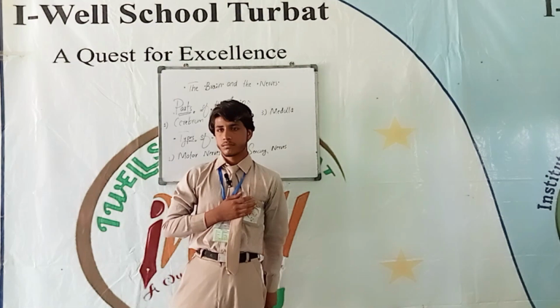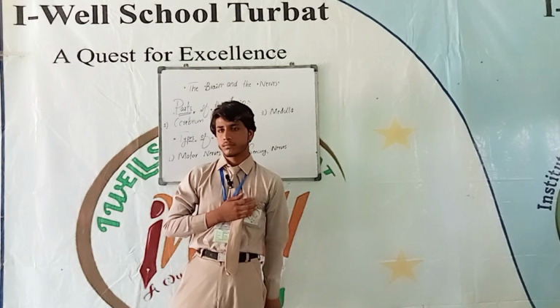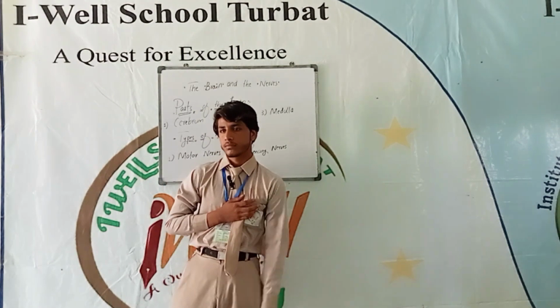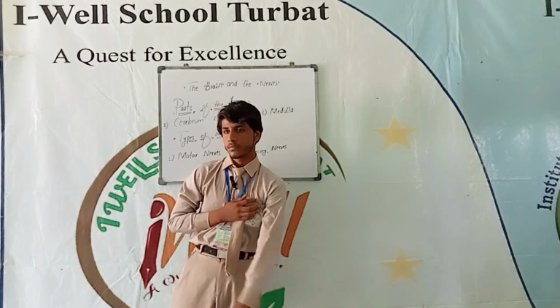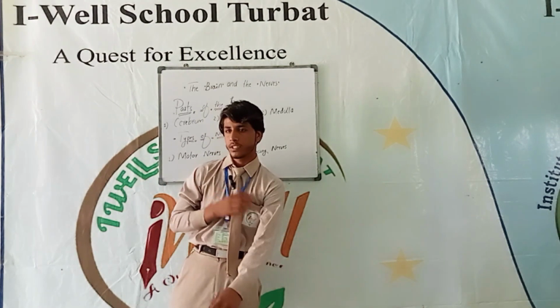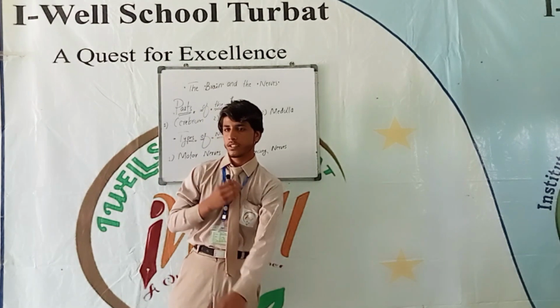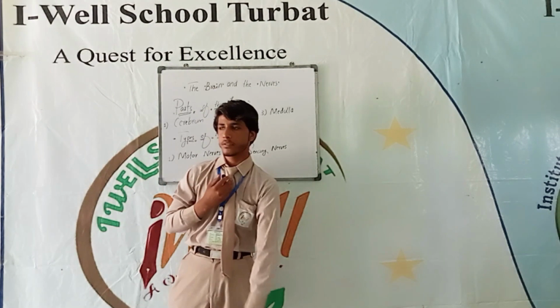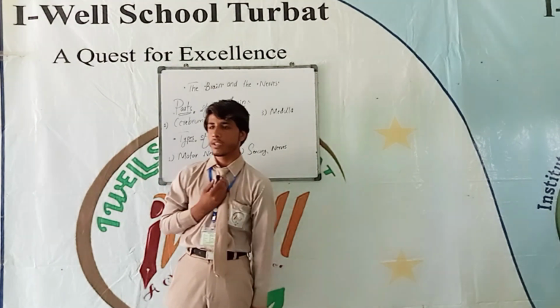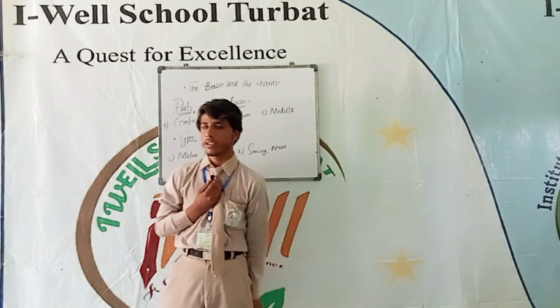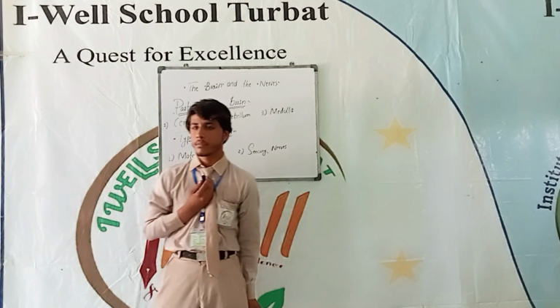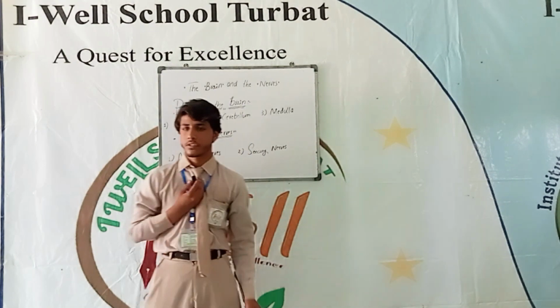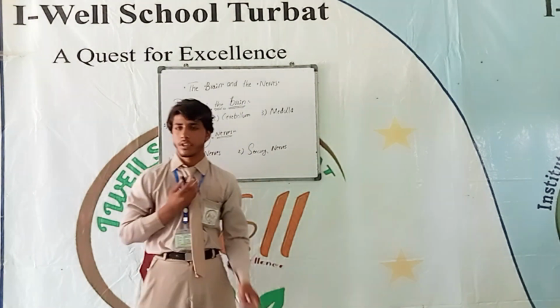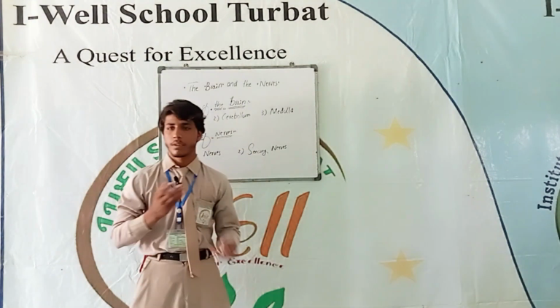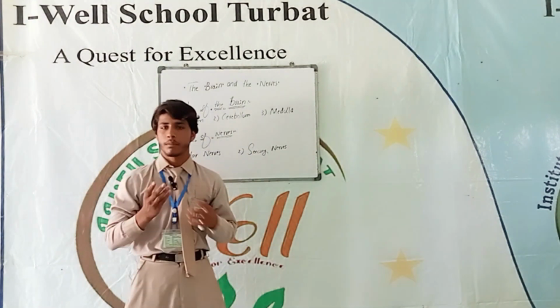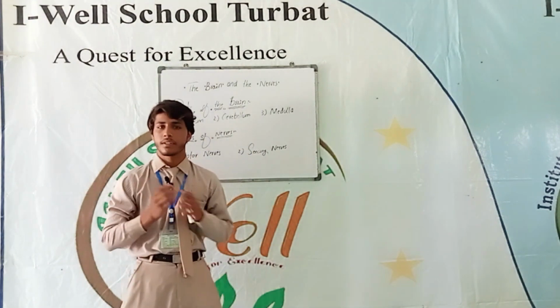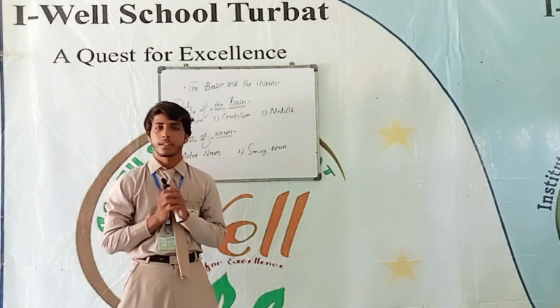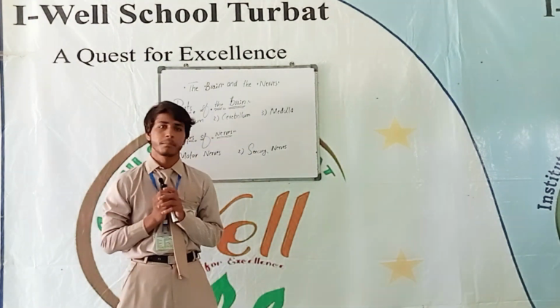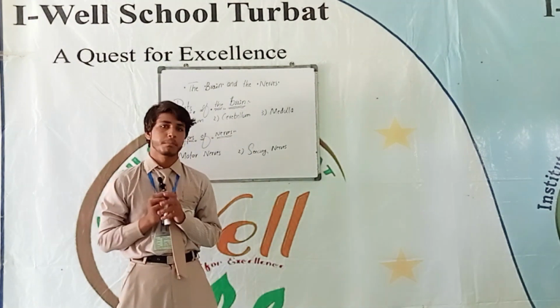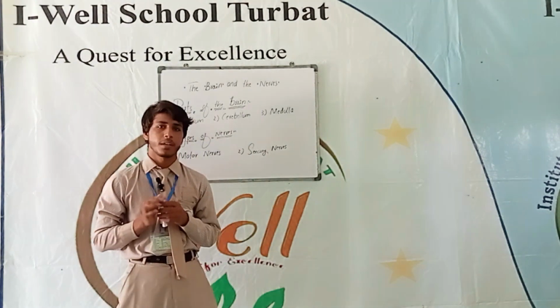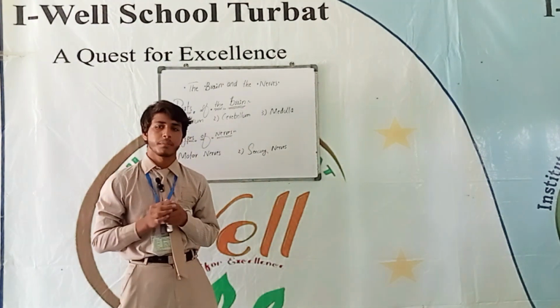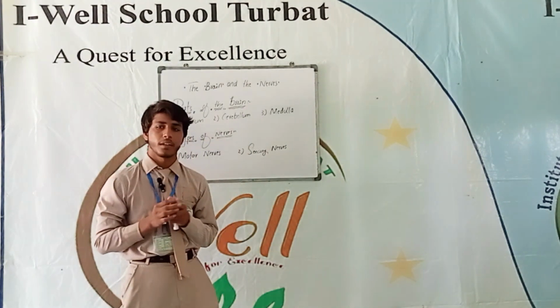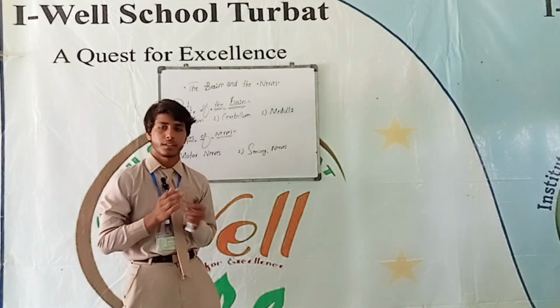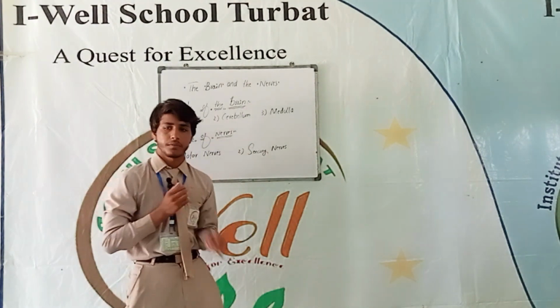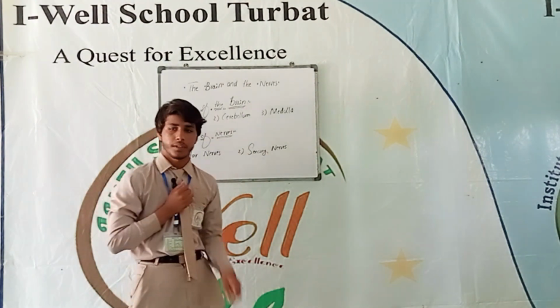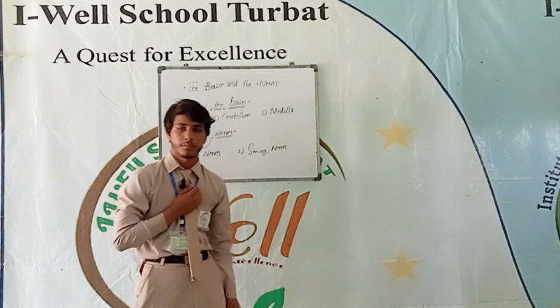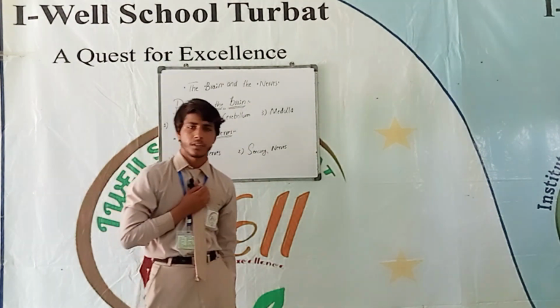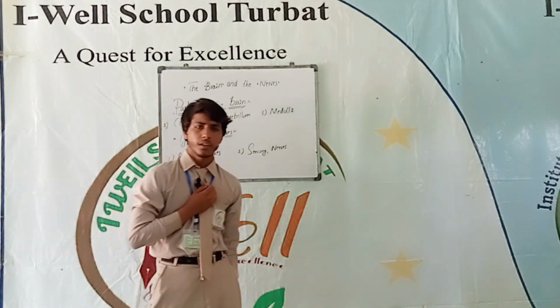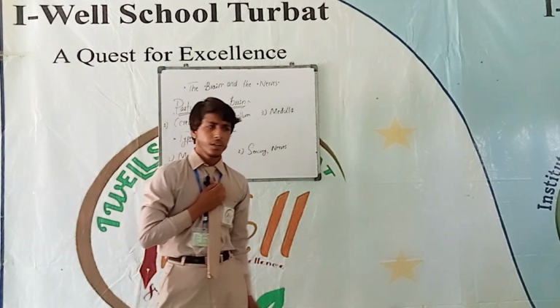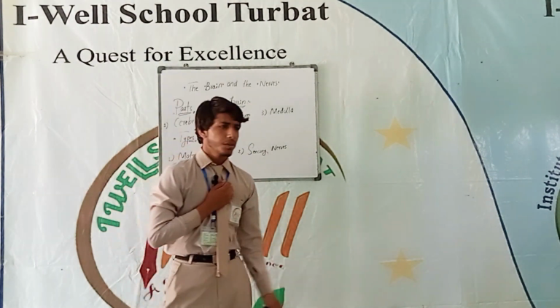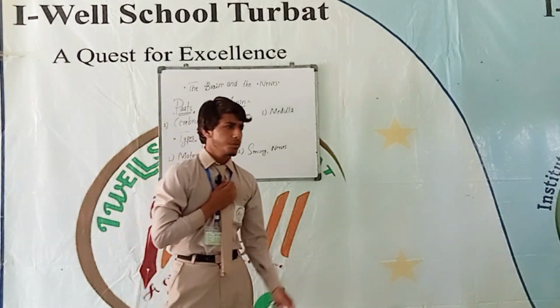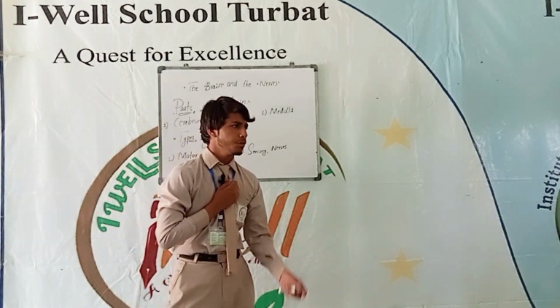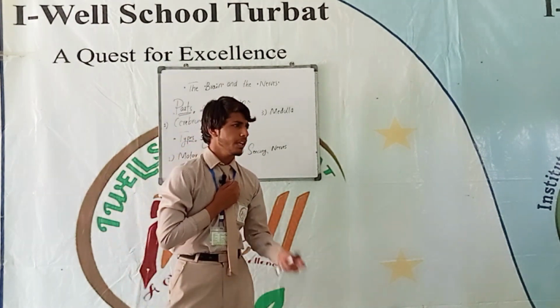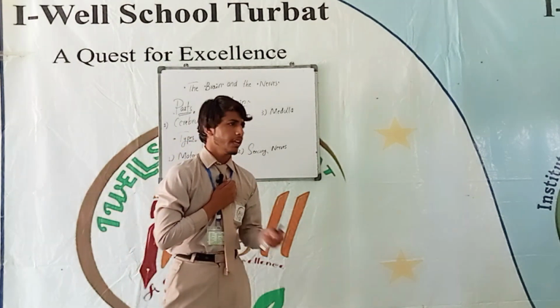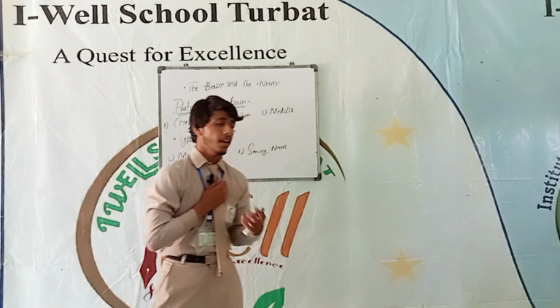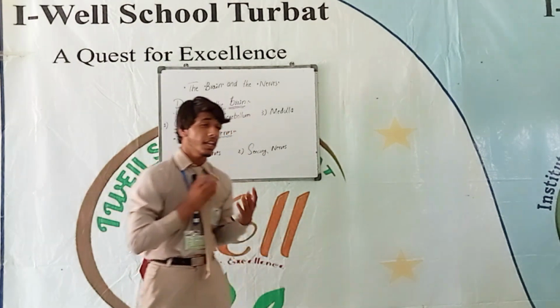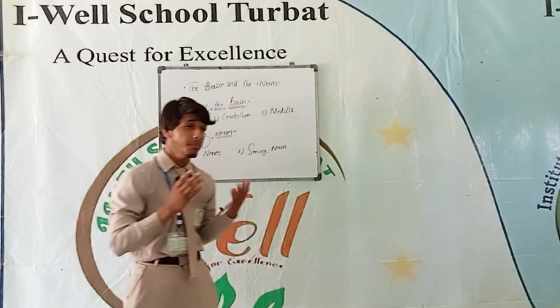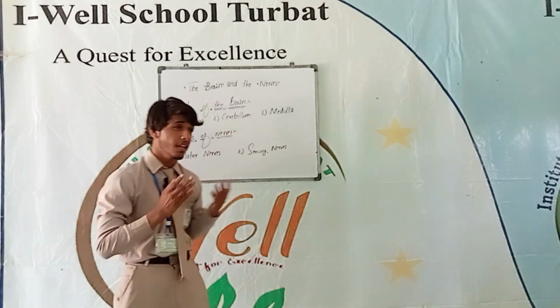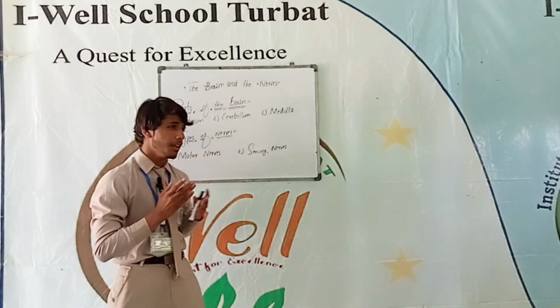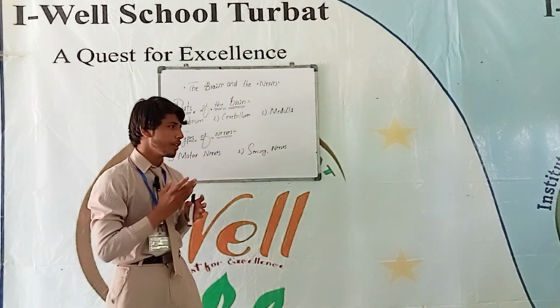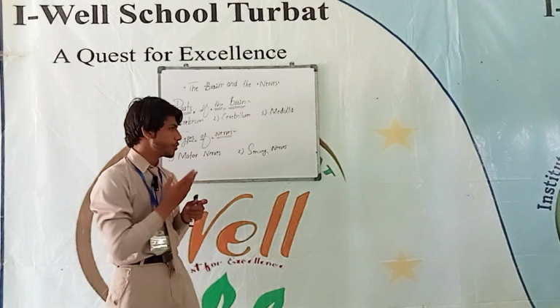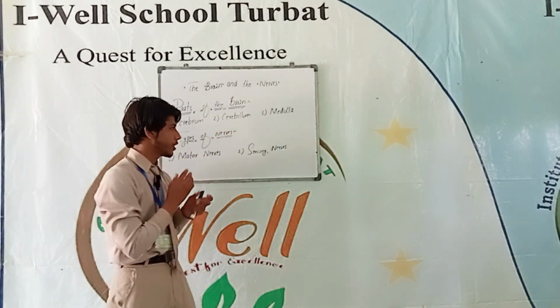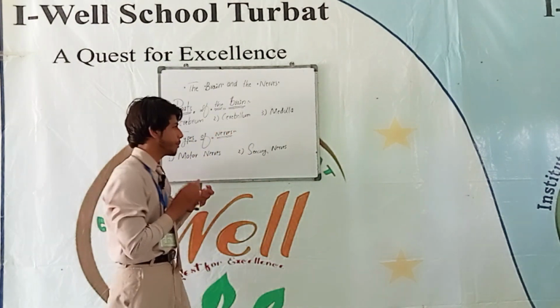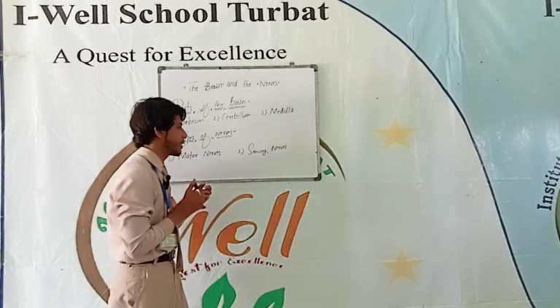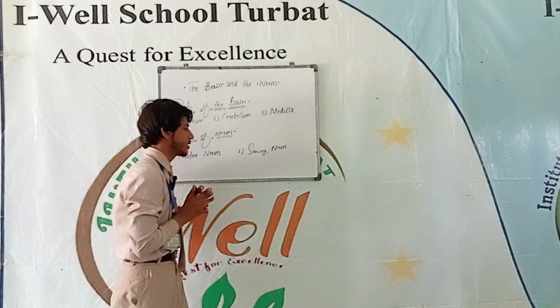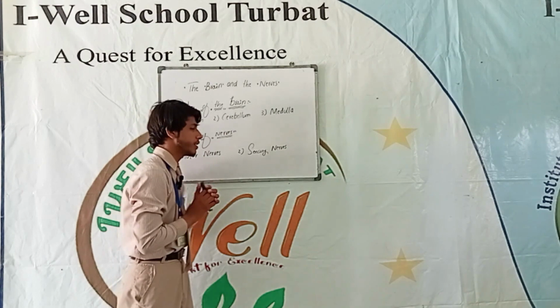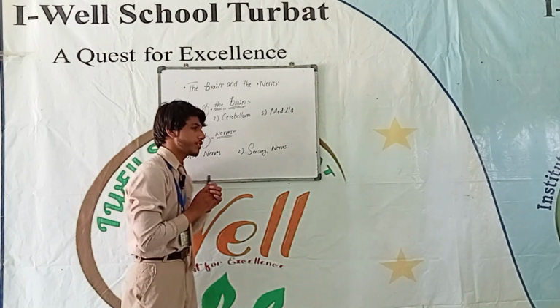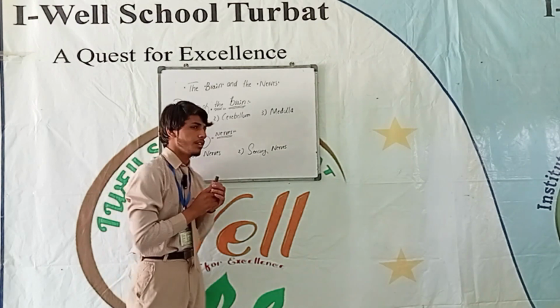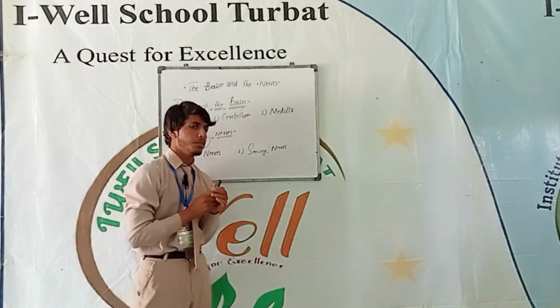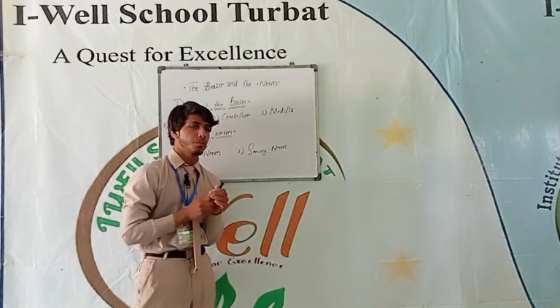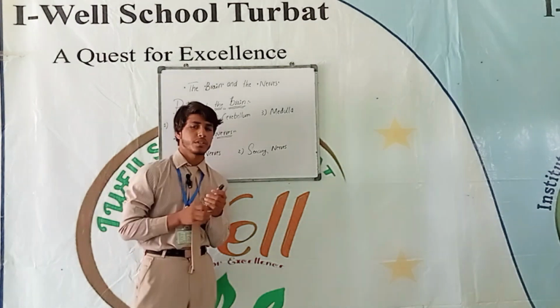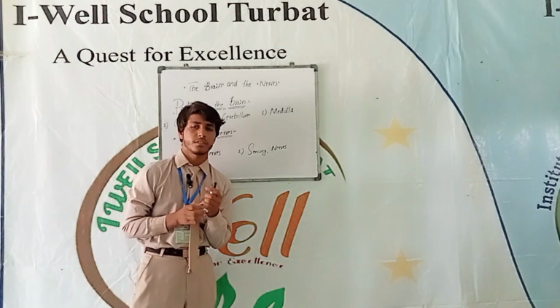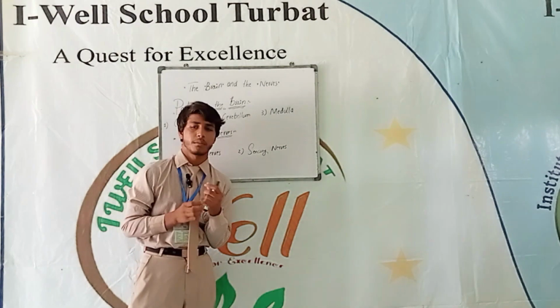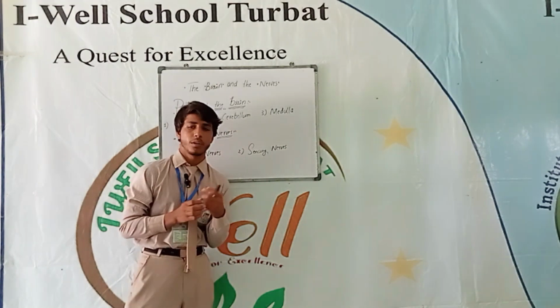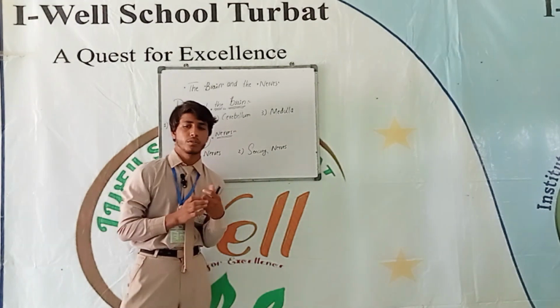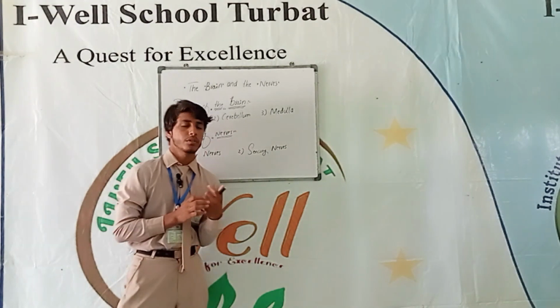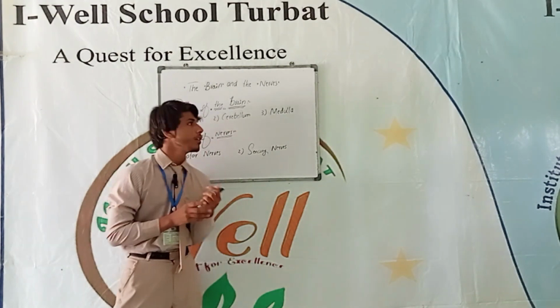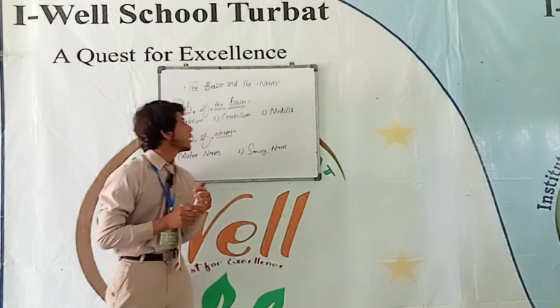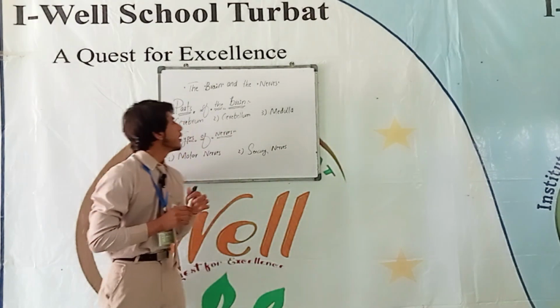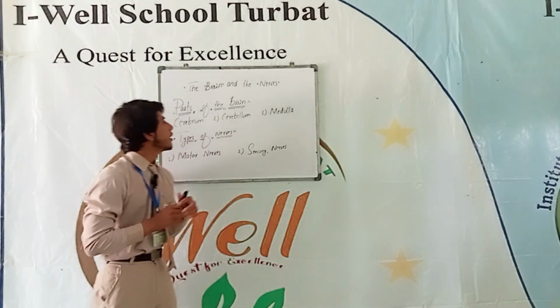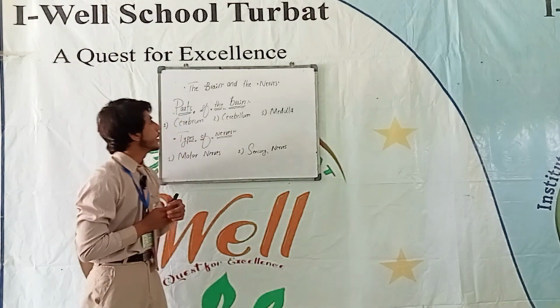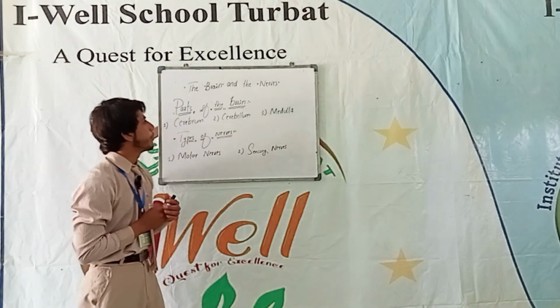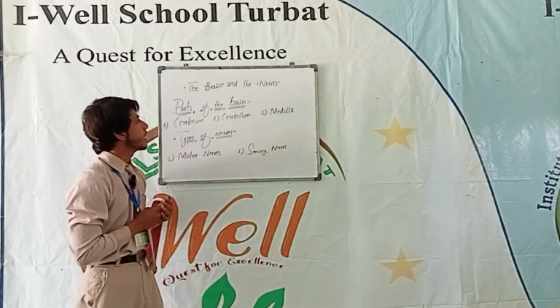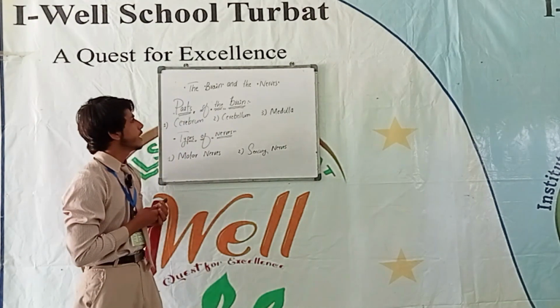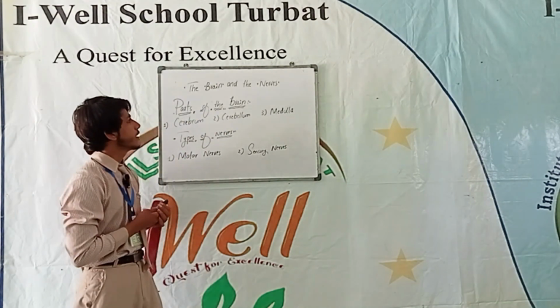This is me, Mr. Ibrahim Azeem from Class 4. Today I am here to give a presentation which is about the brain and nerves.